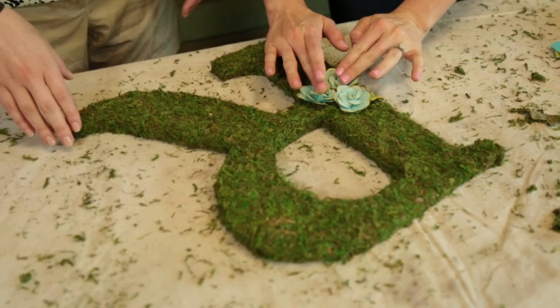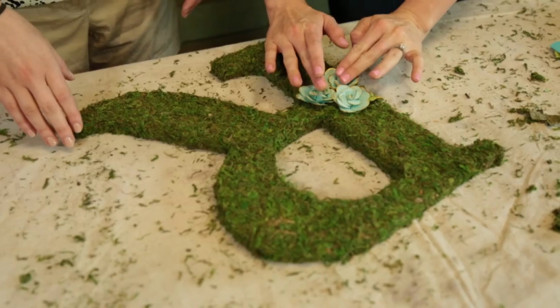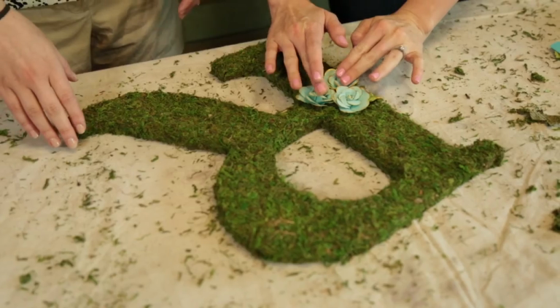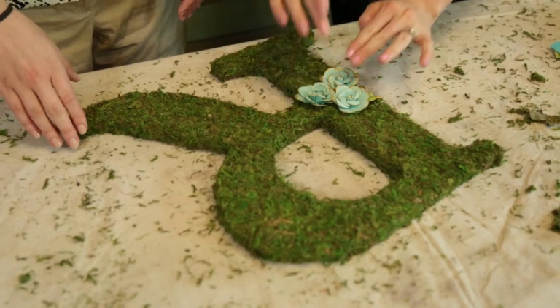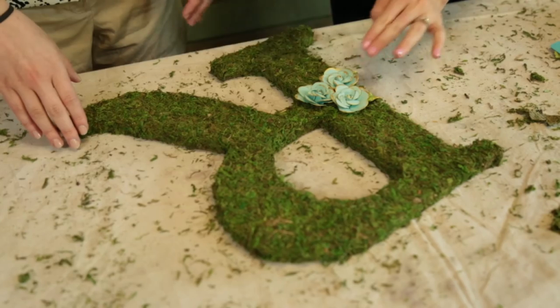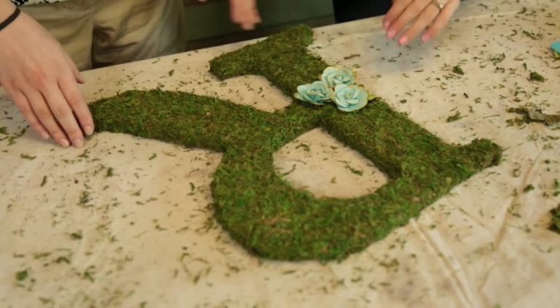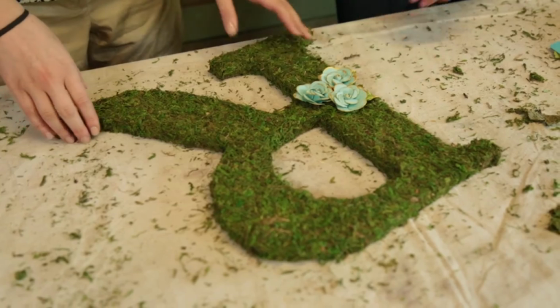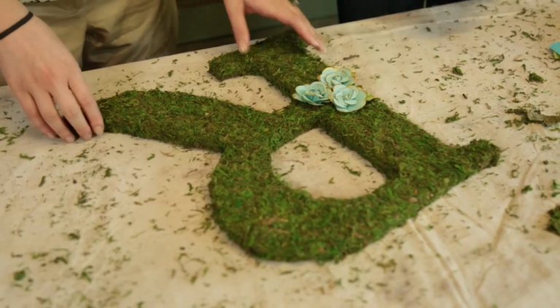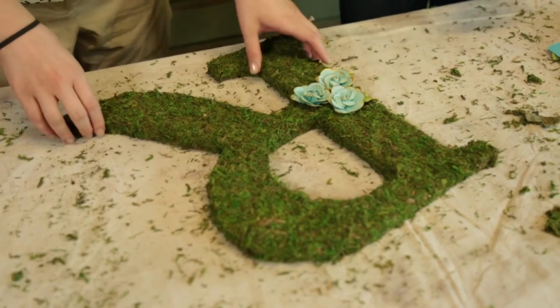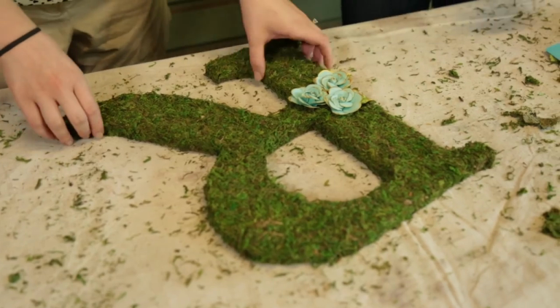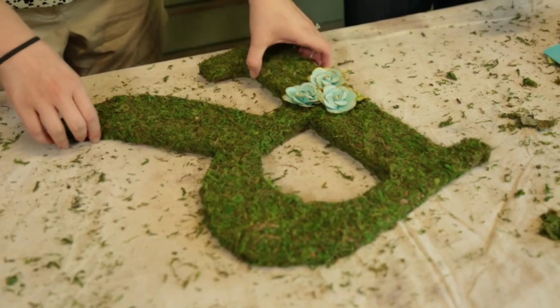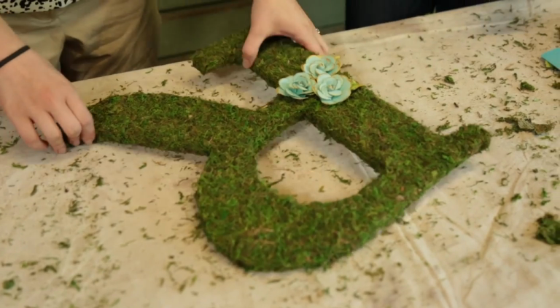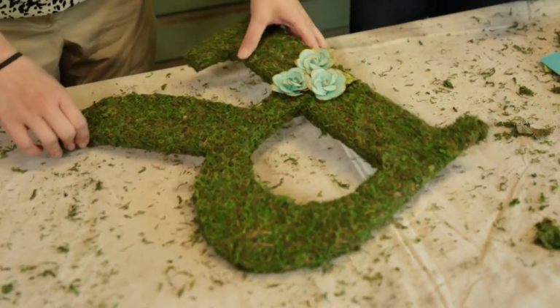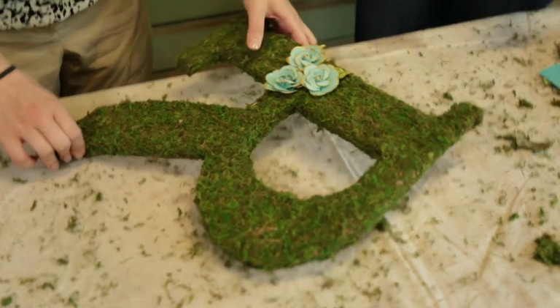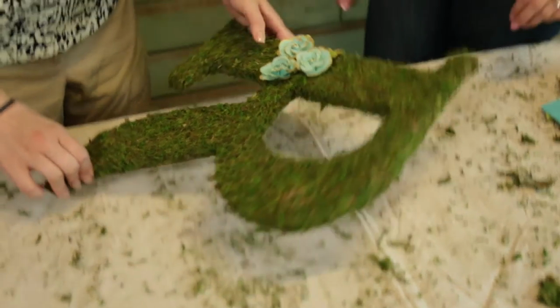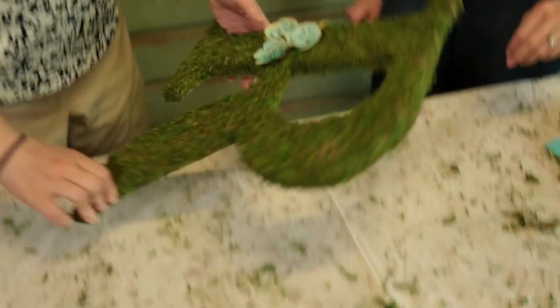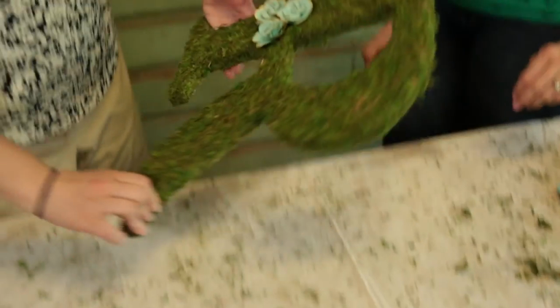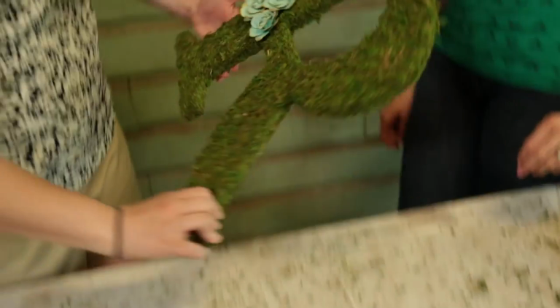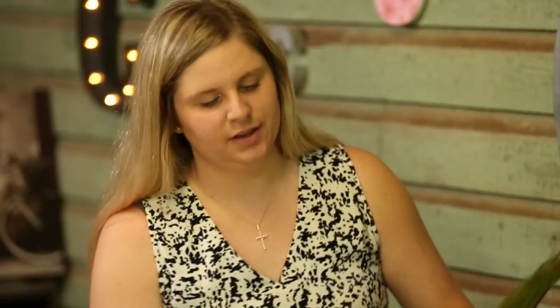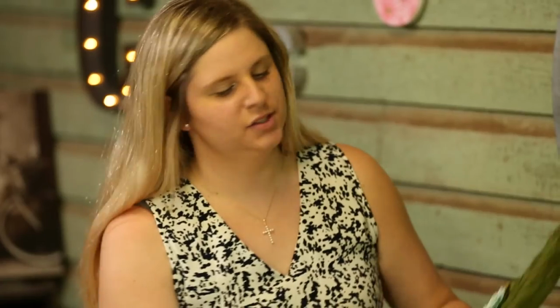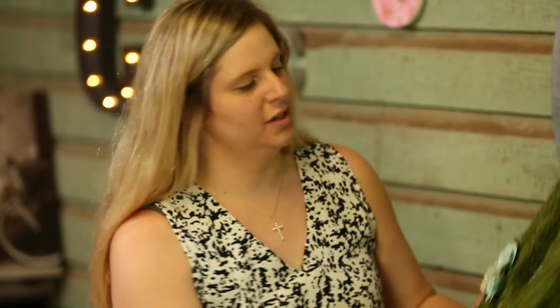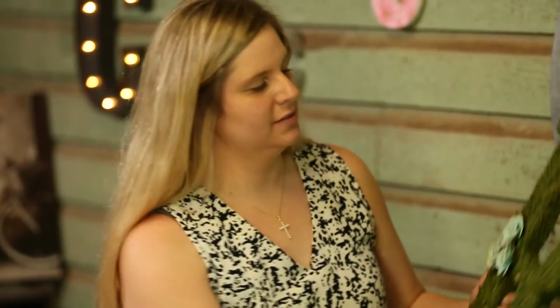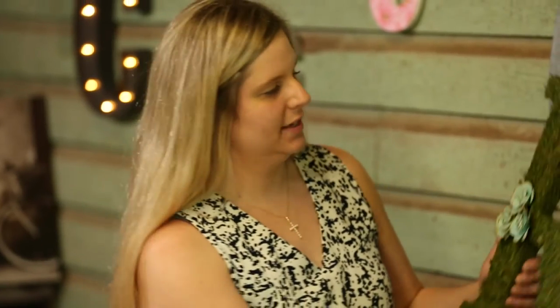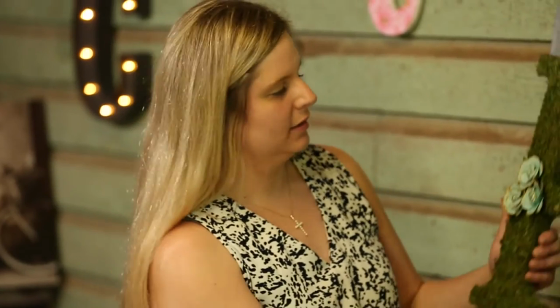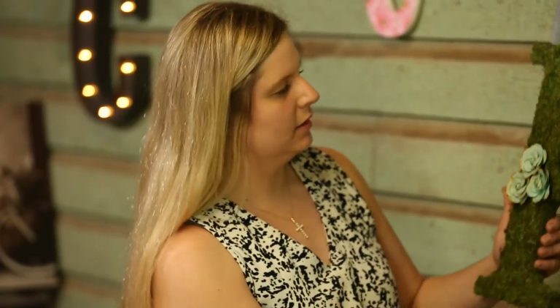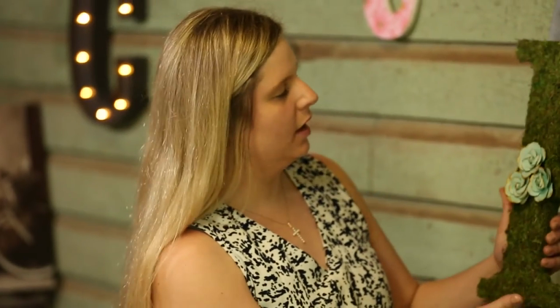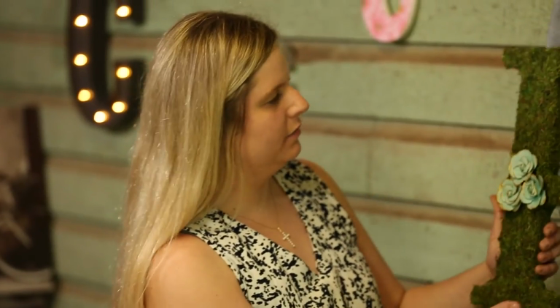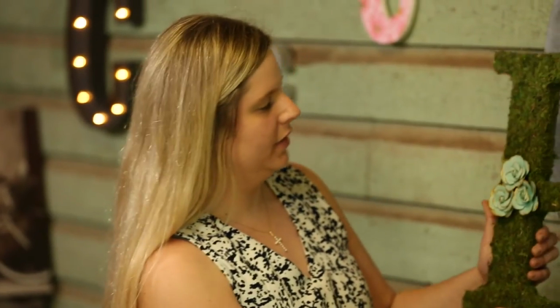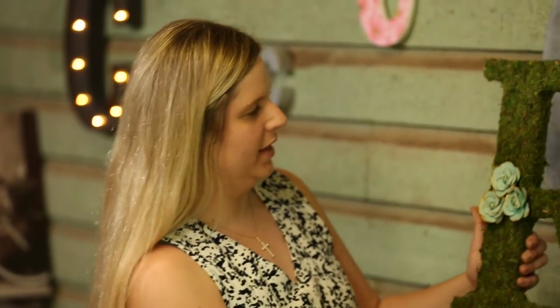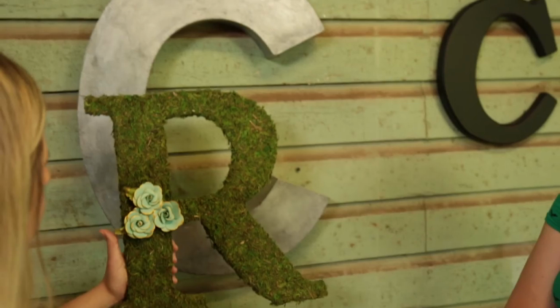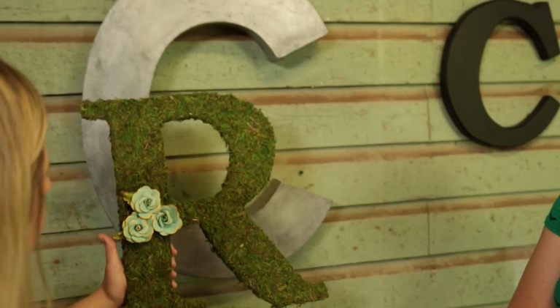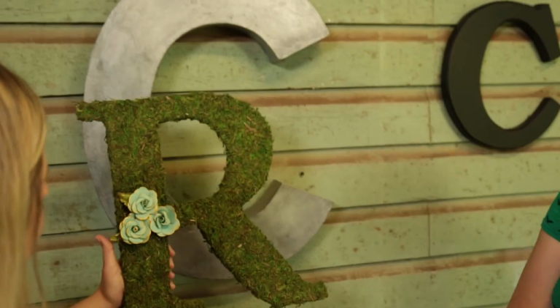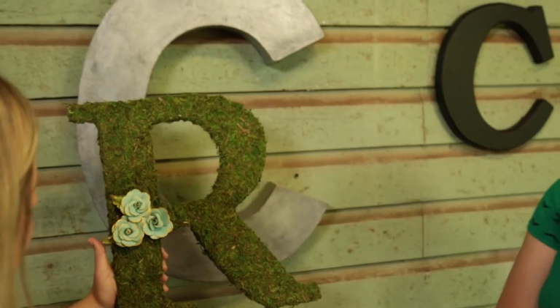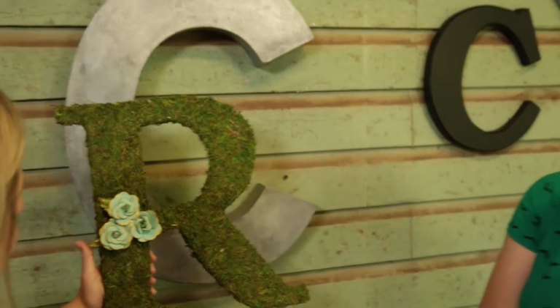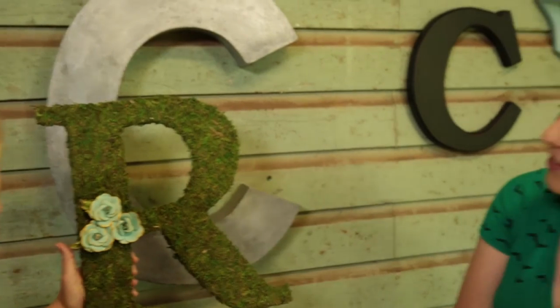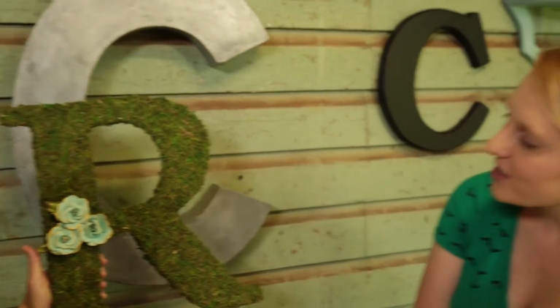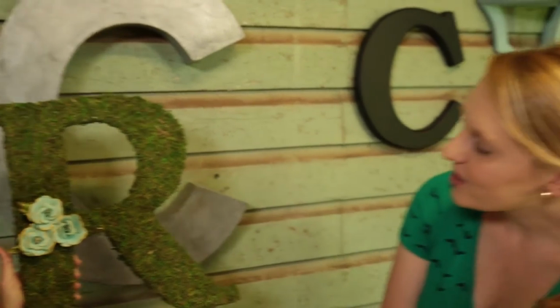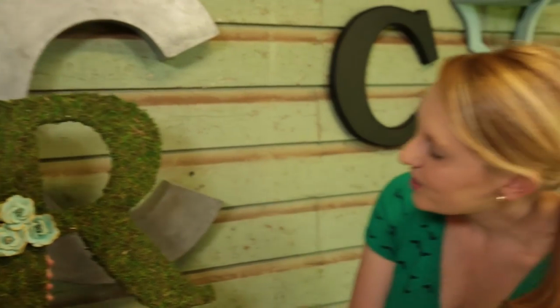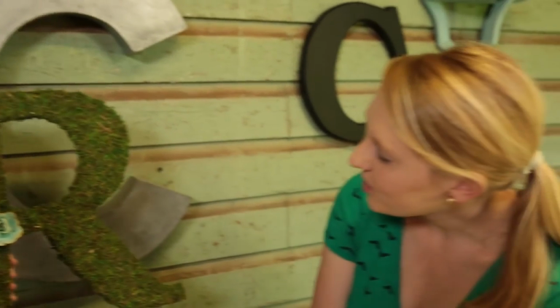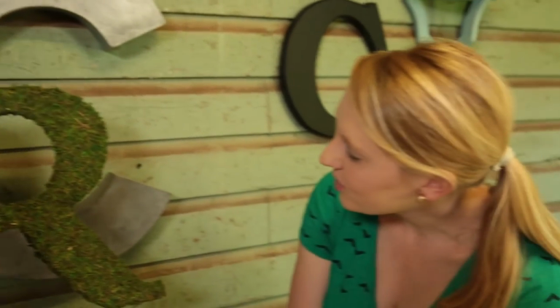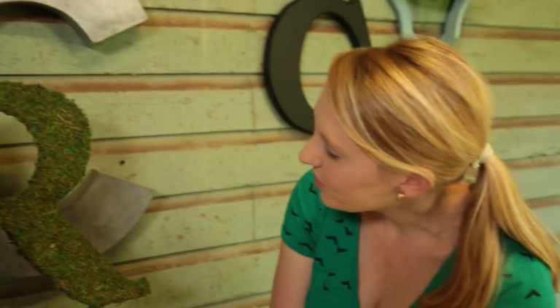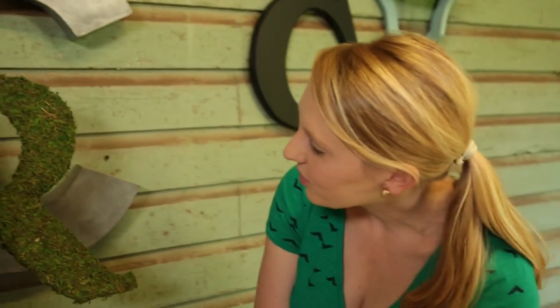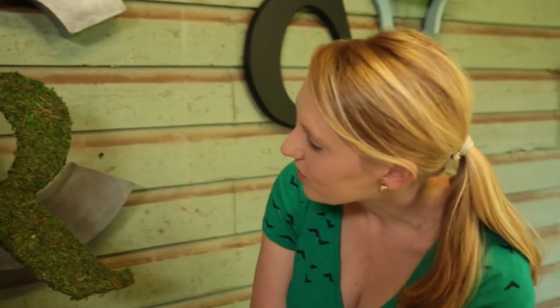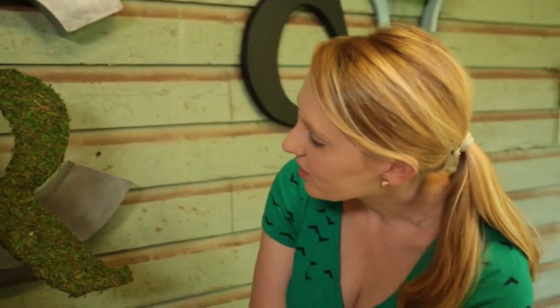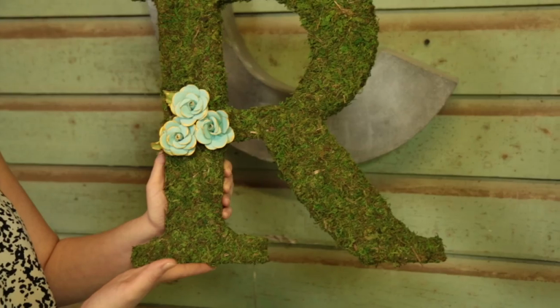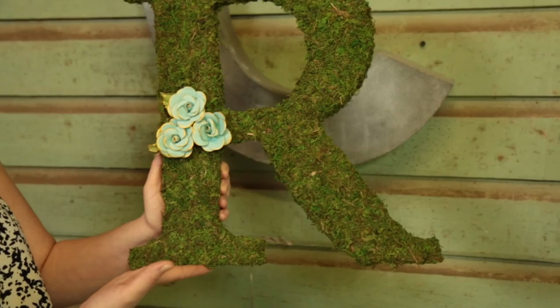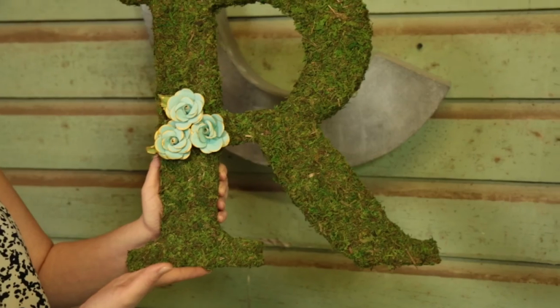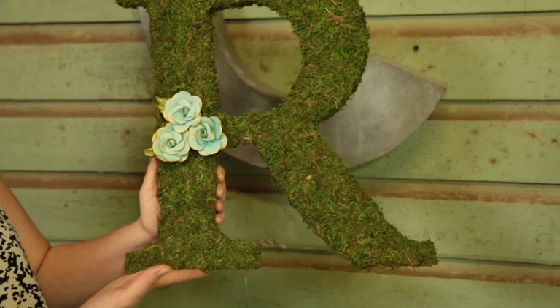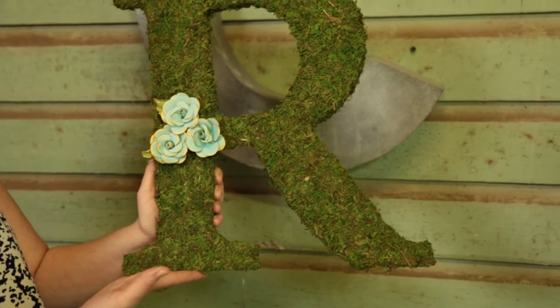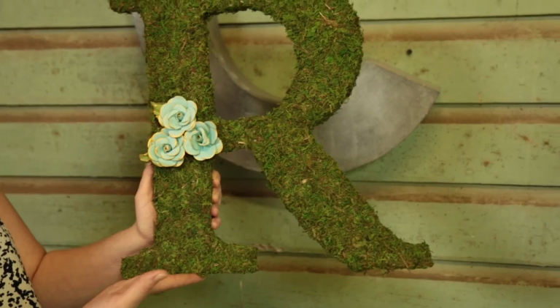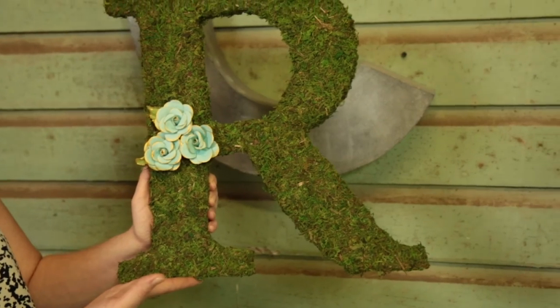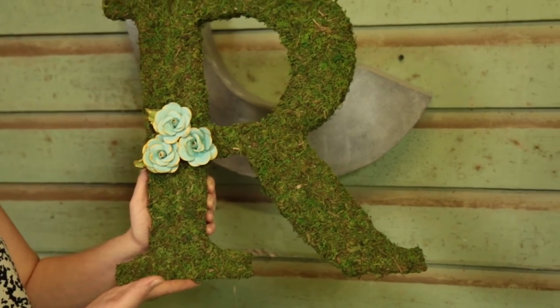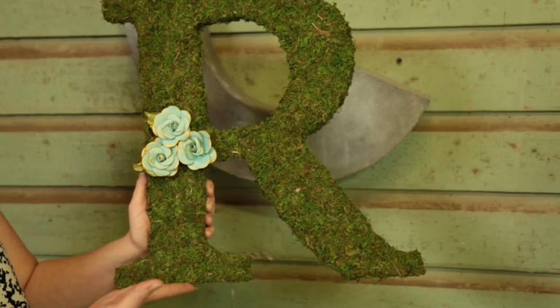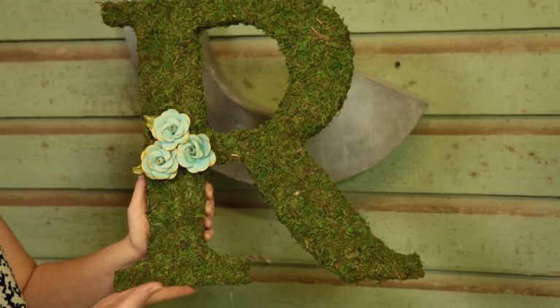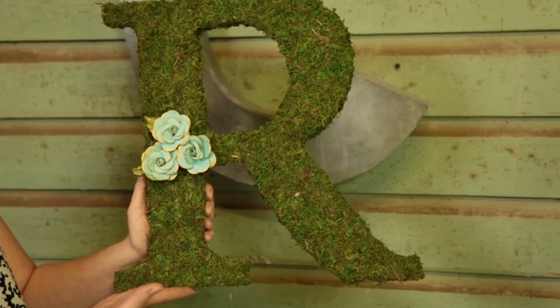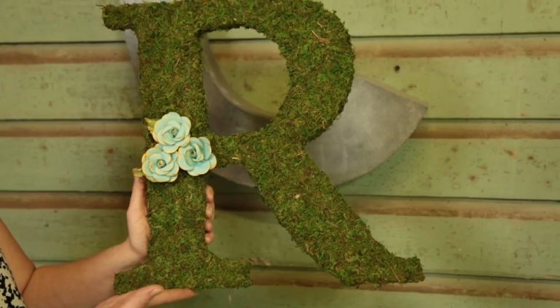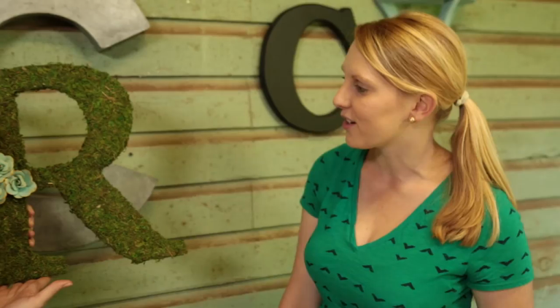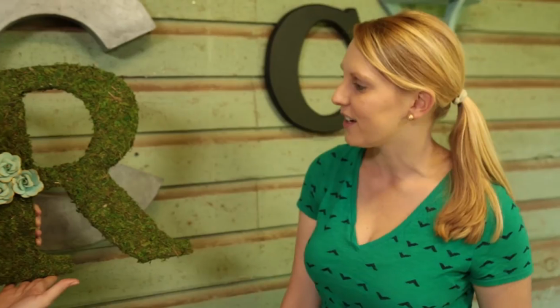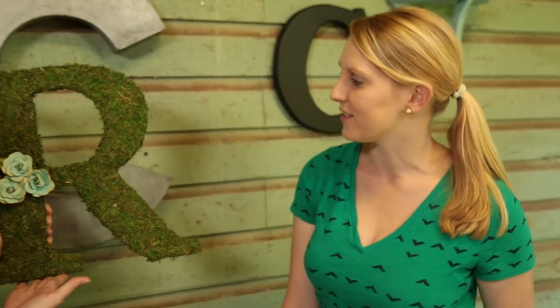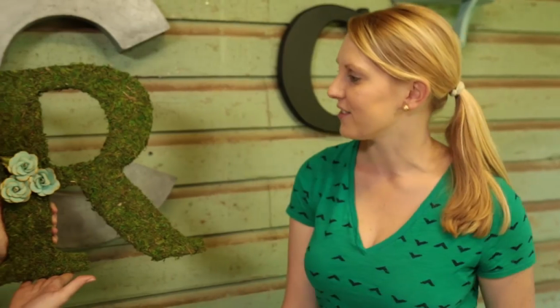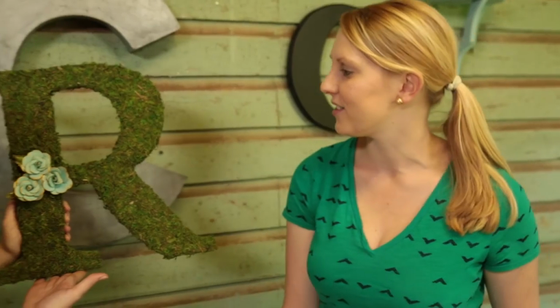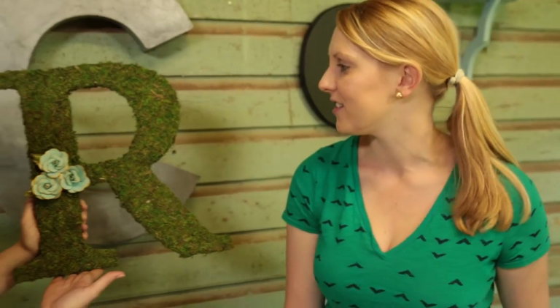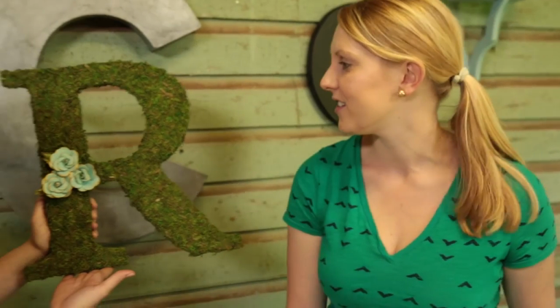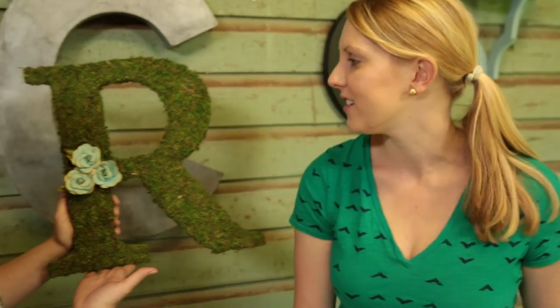Let's see what it looks like. Oh Chelsea, I love it! I love it too. Let's go see what it looks like in your house.